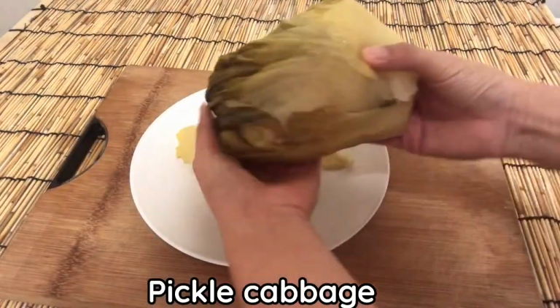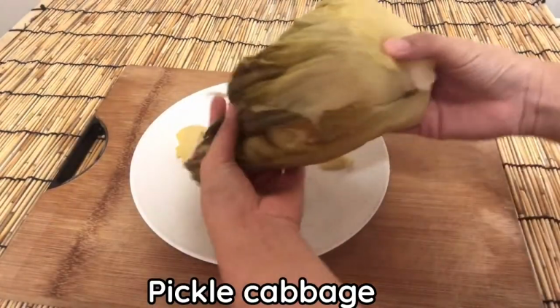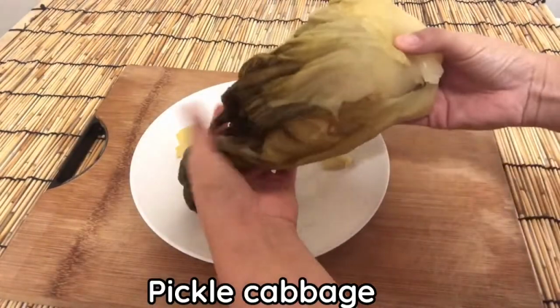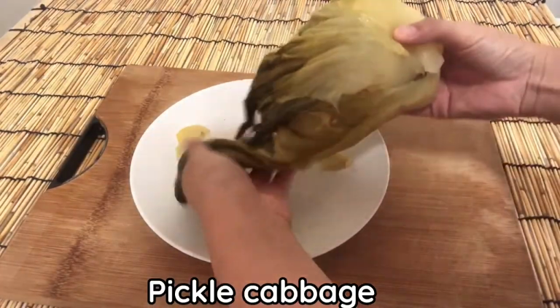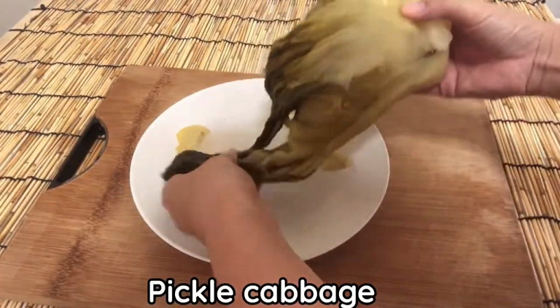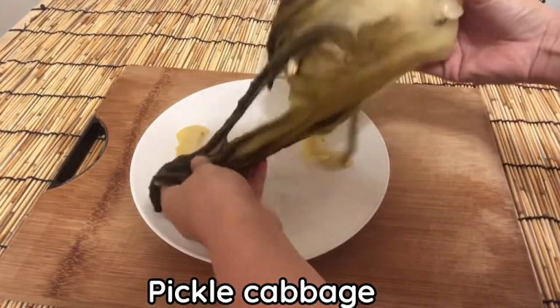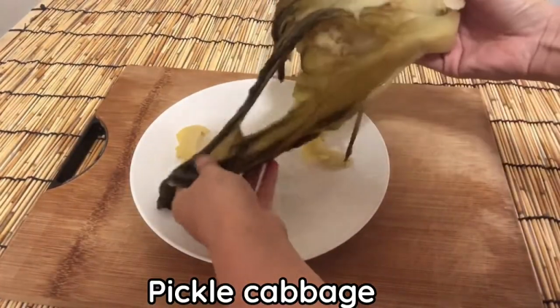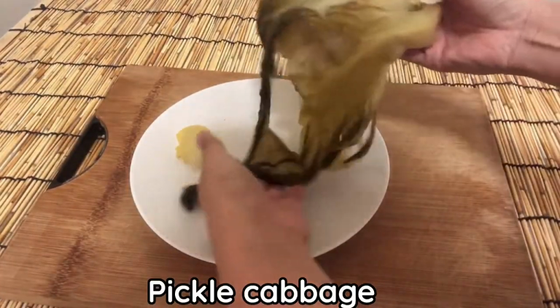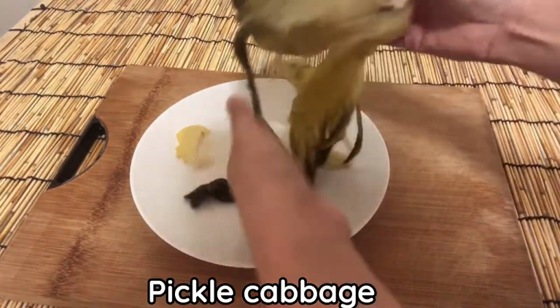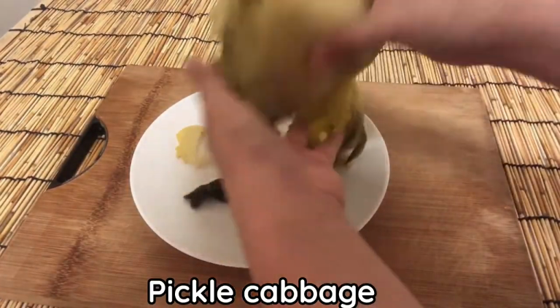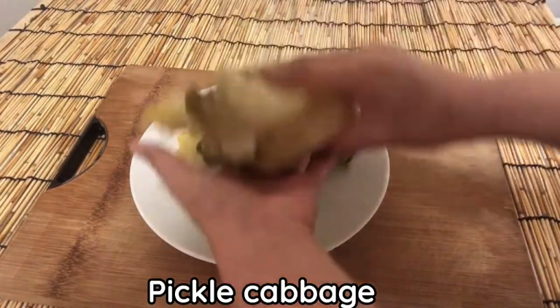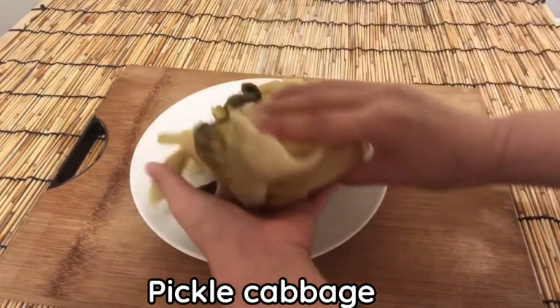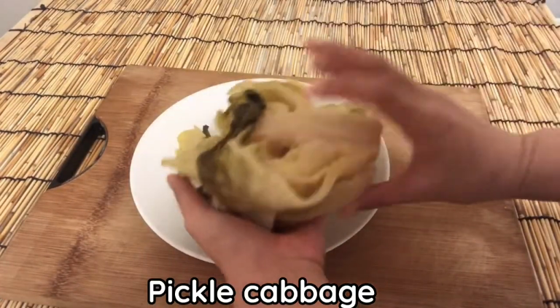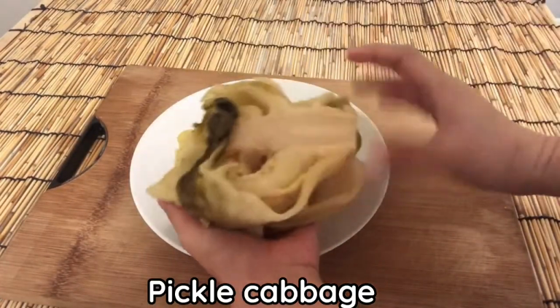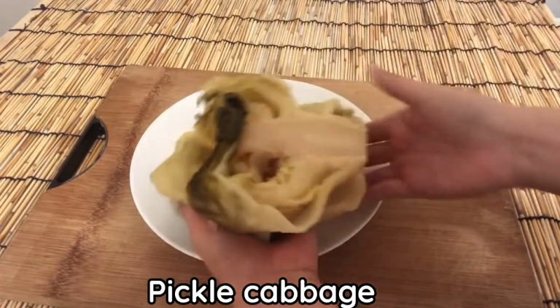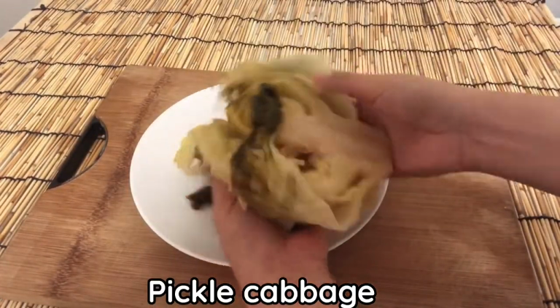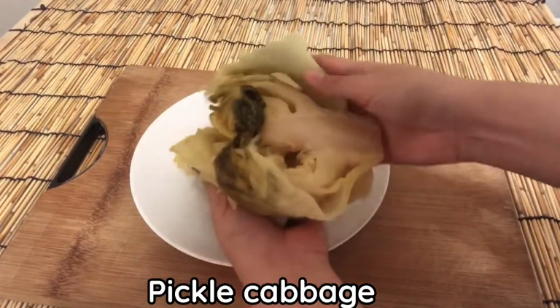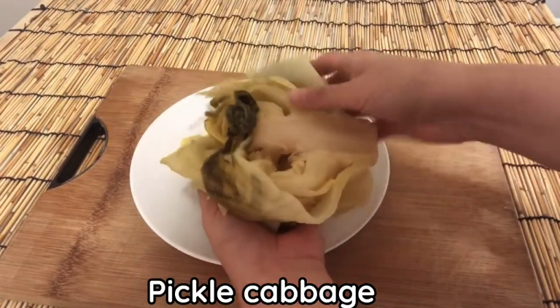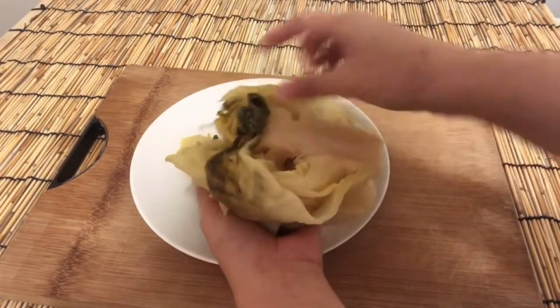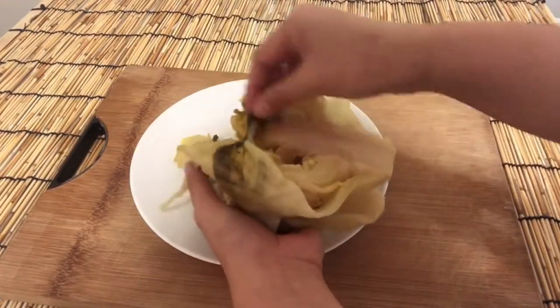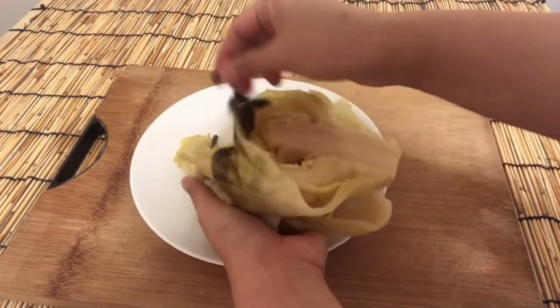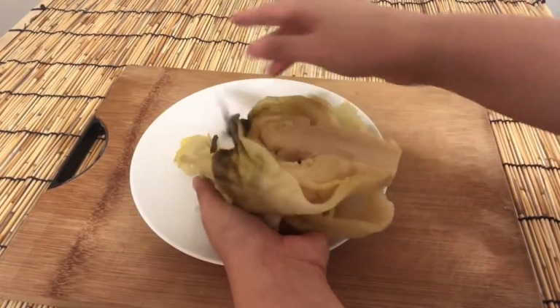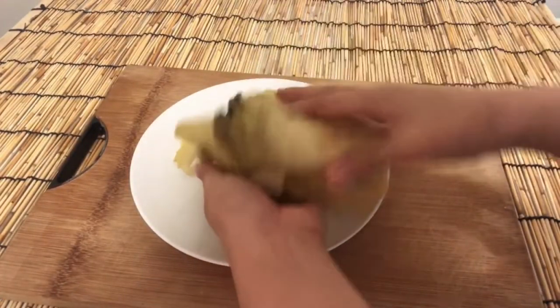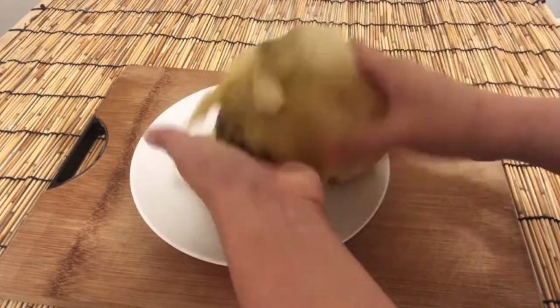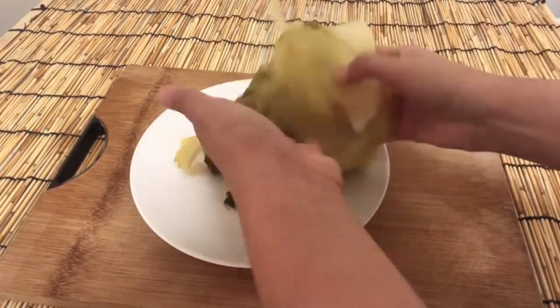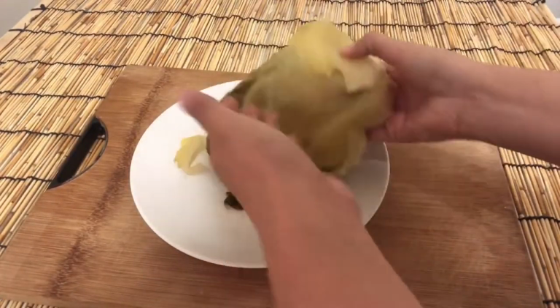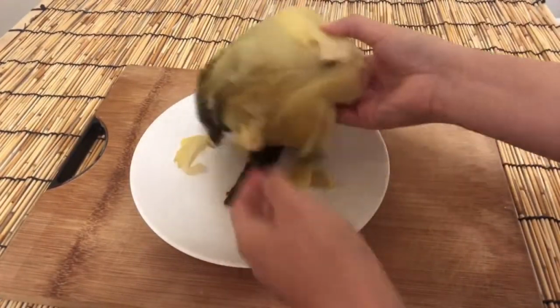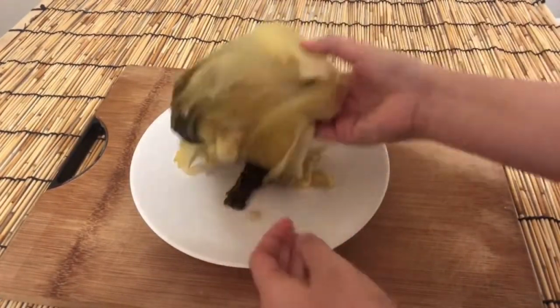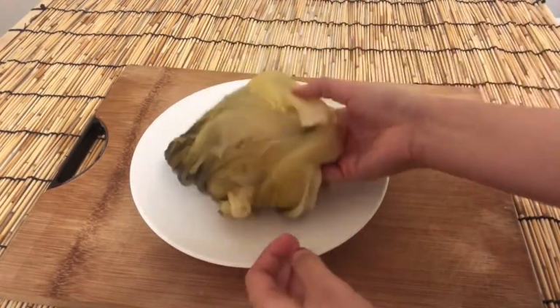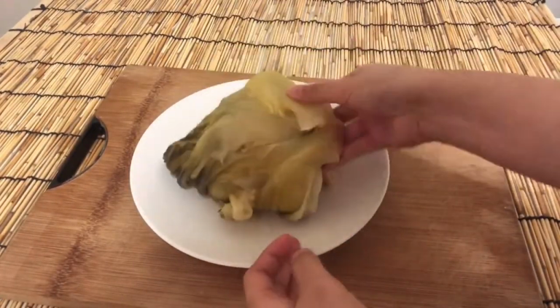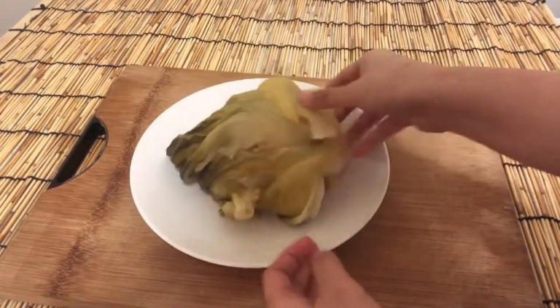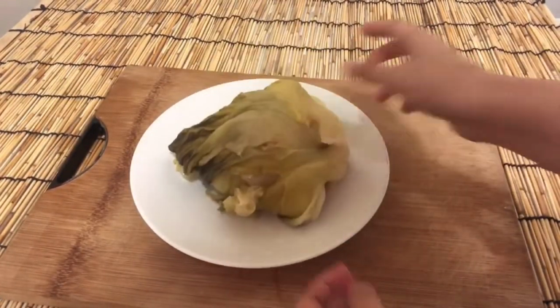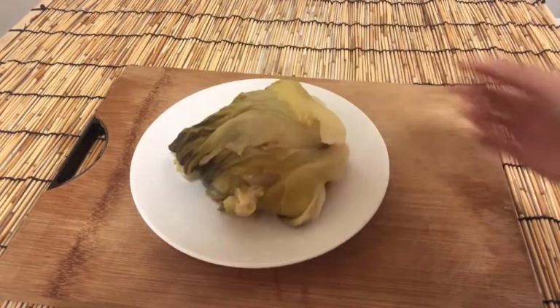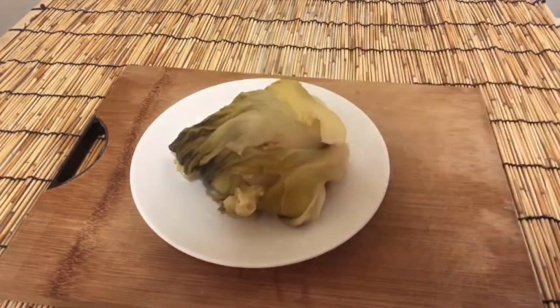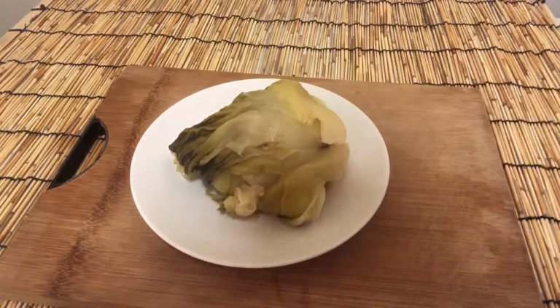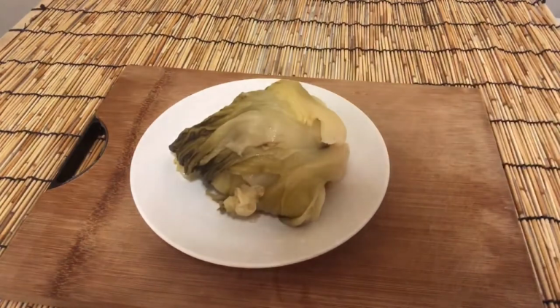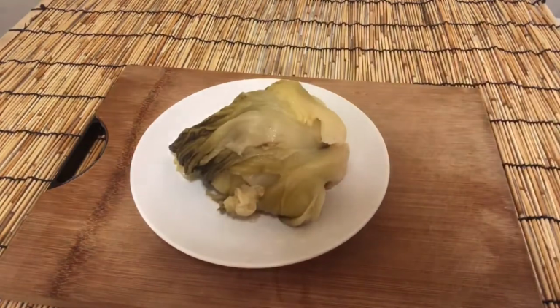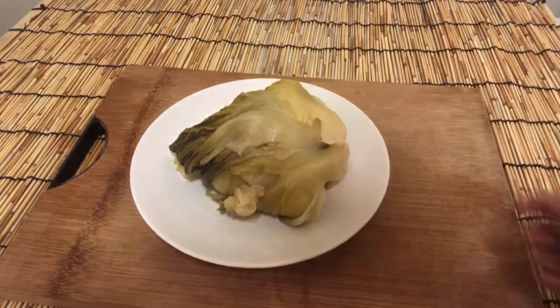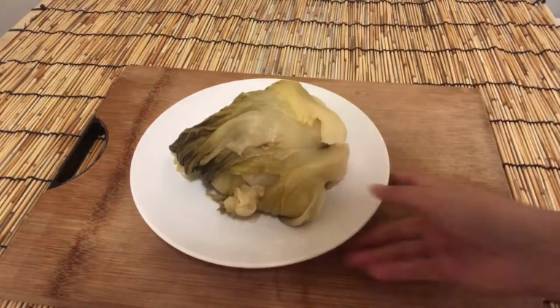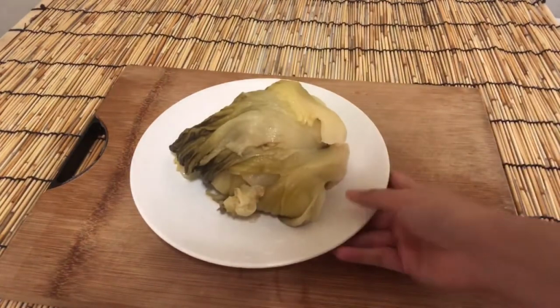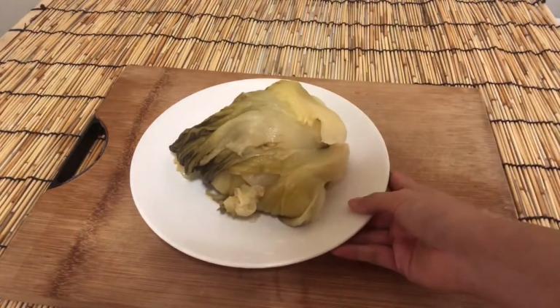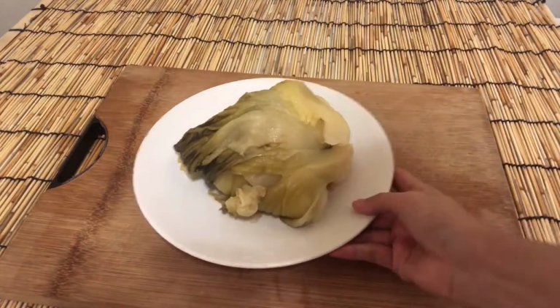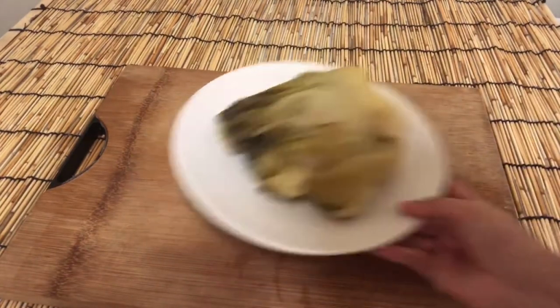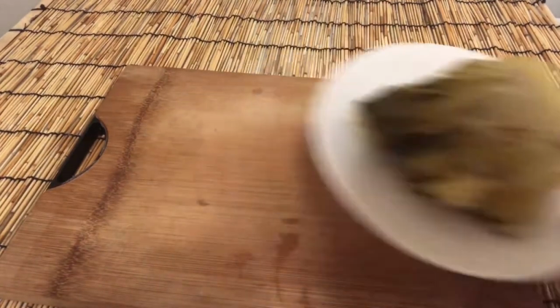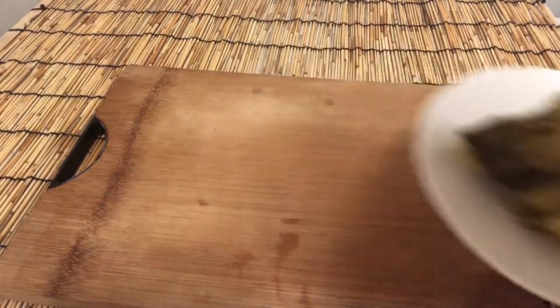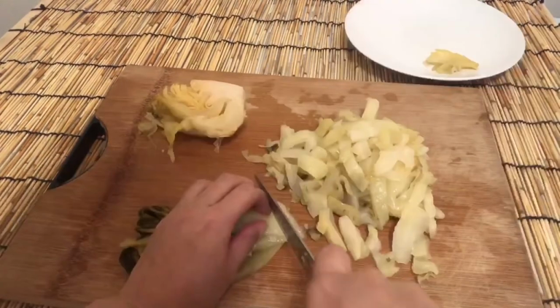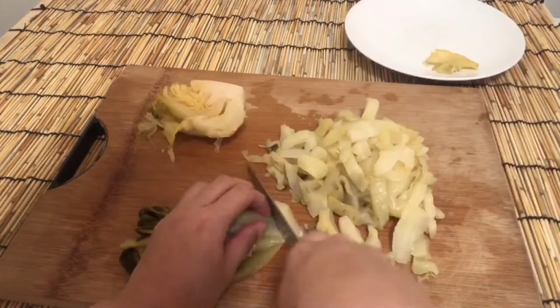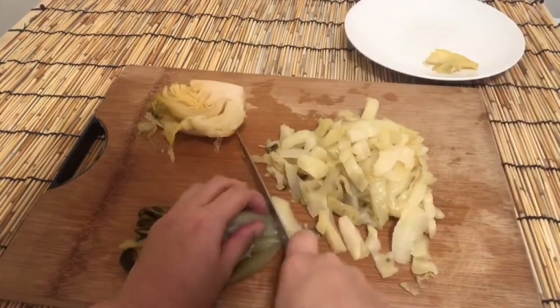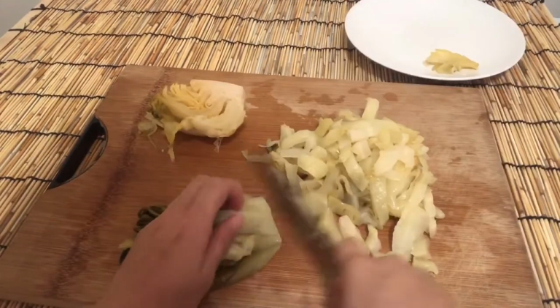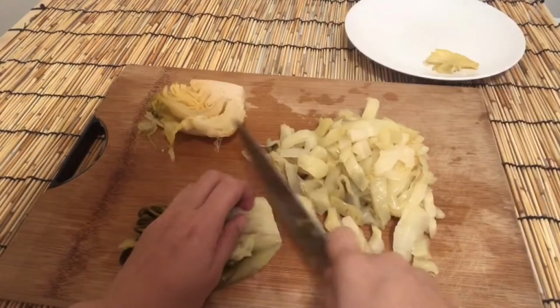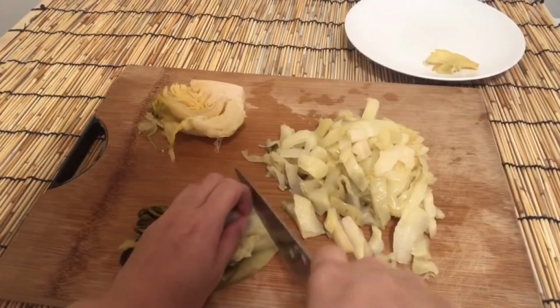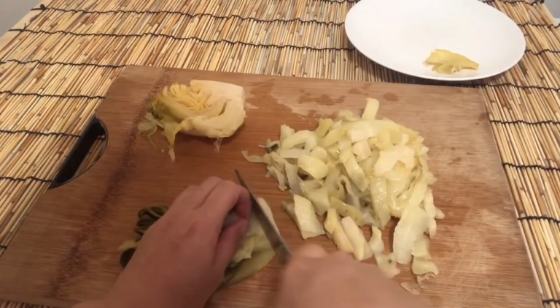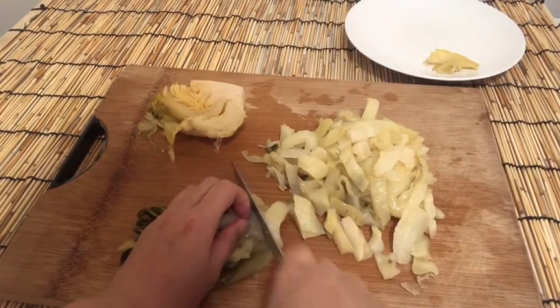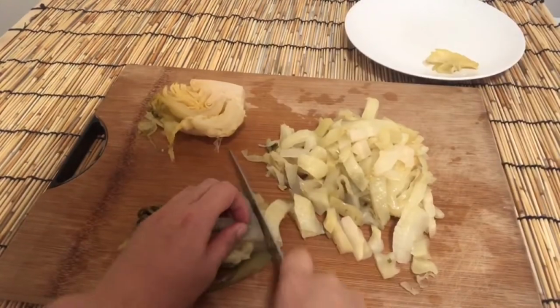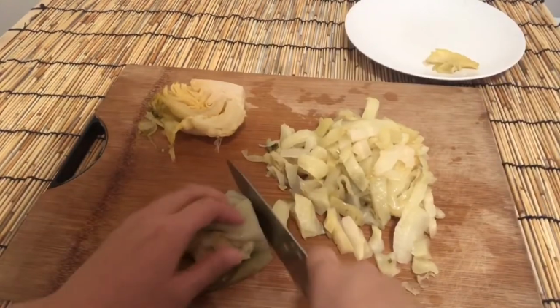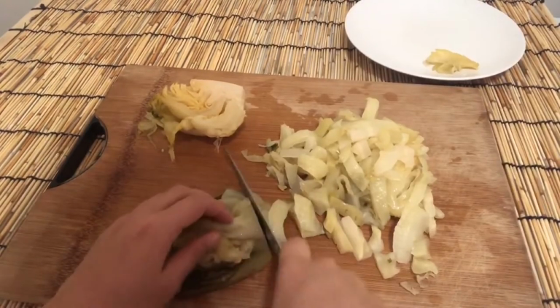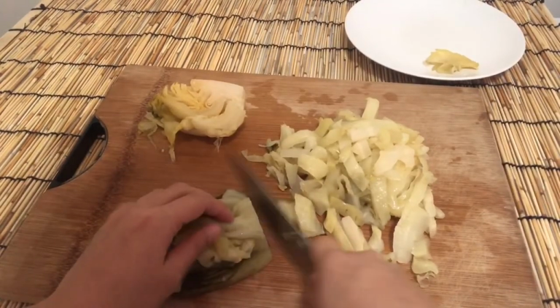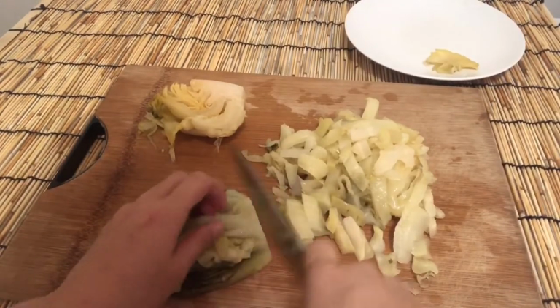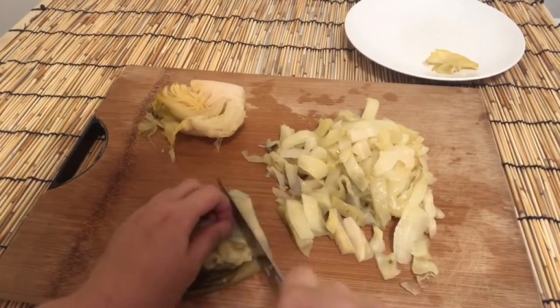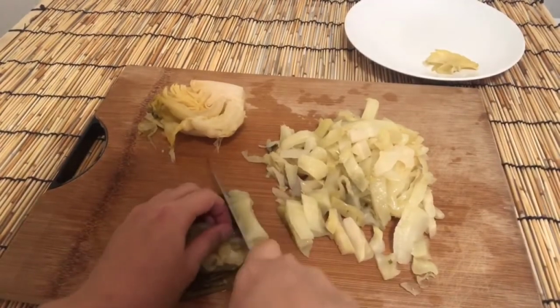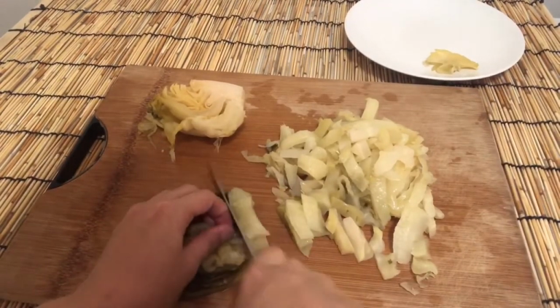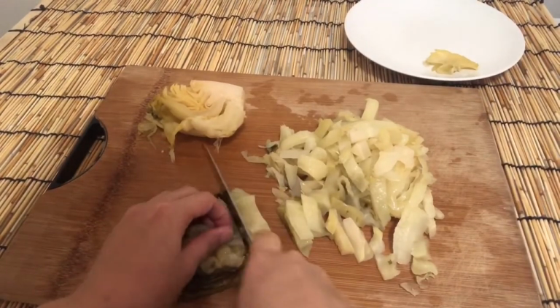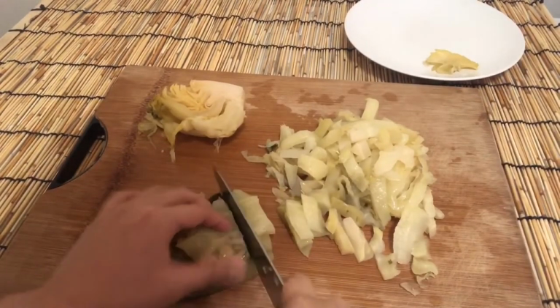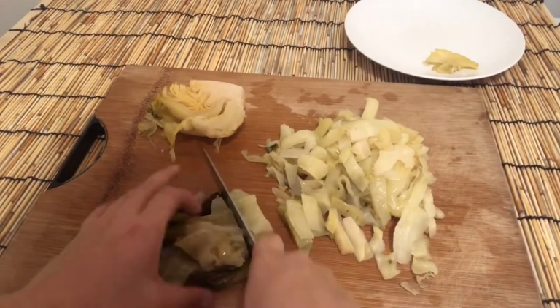Pickle cabbage — you can buy it from a Chinese market. In the future, I will post a video on how to make pickle cabbage.